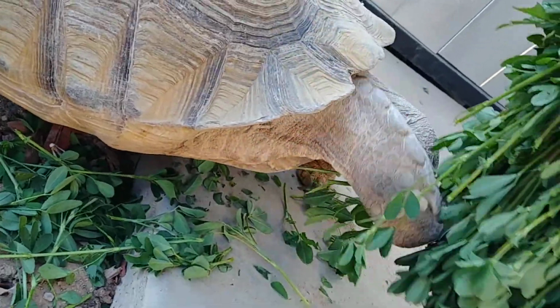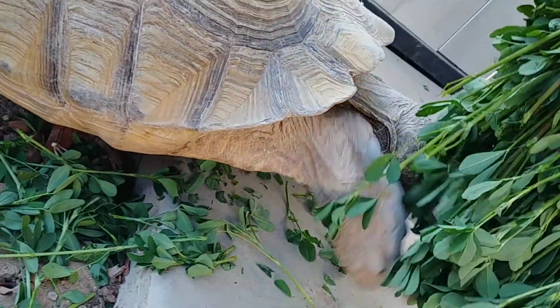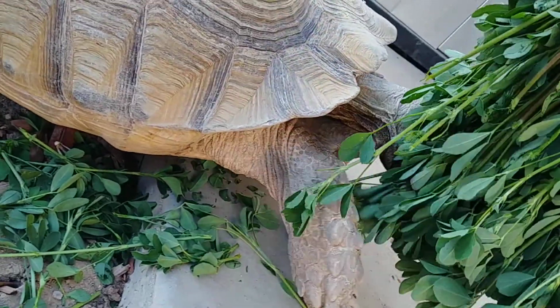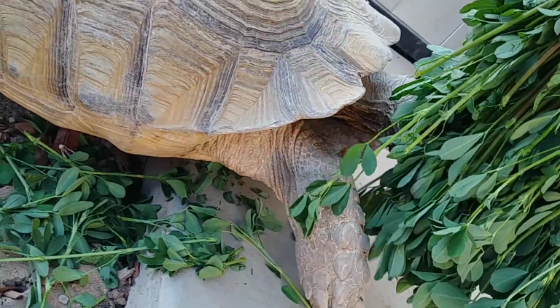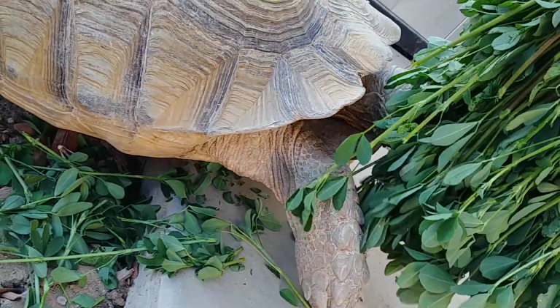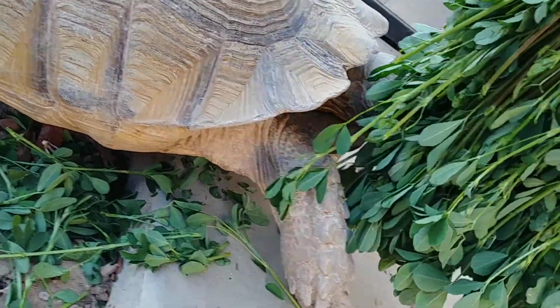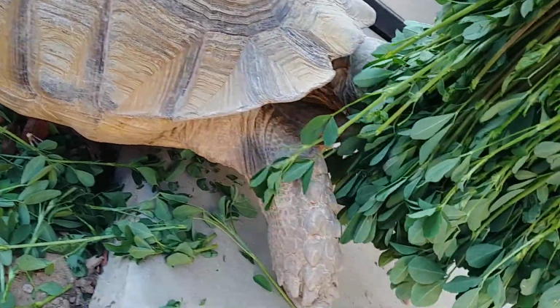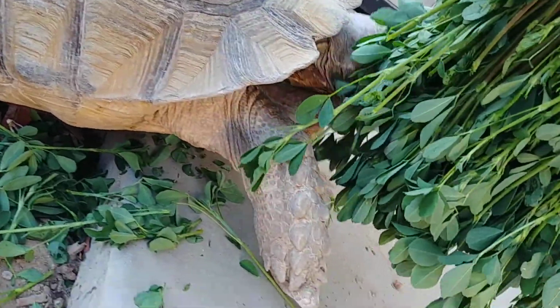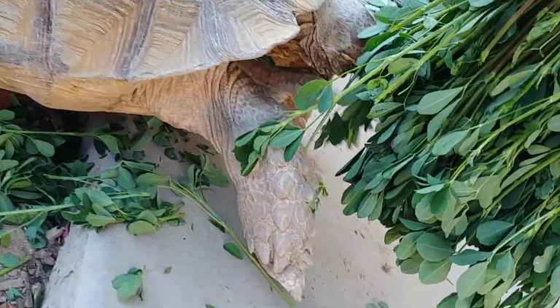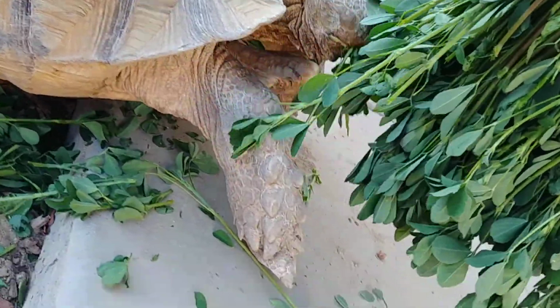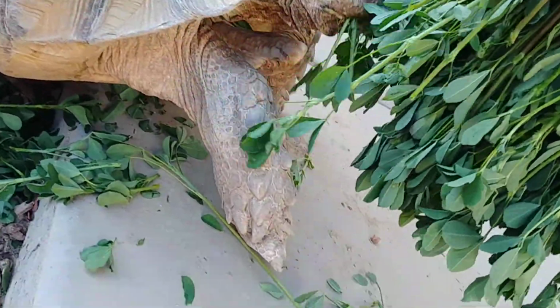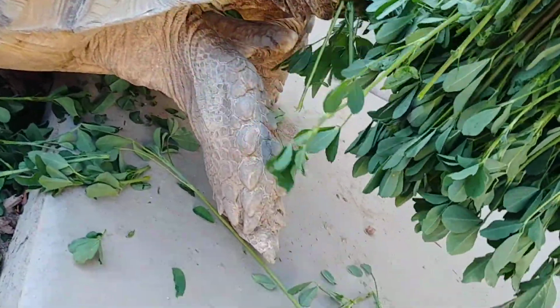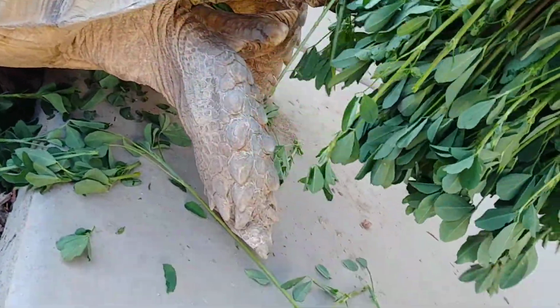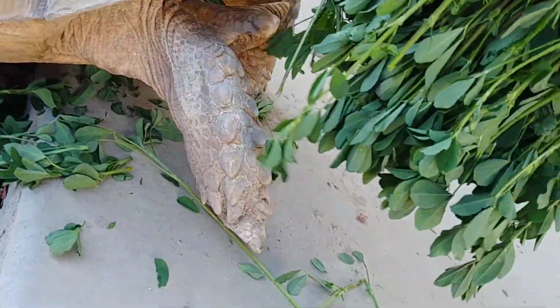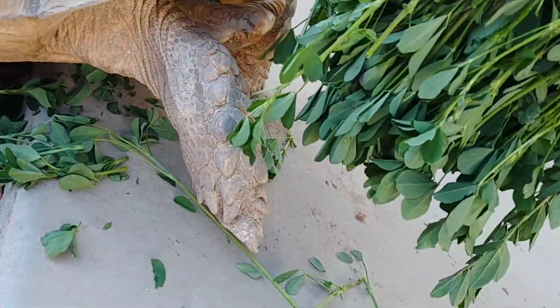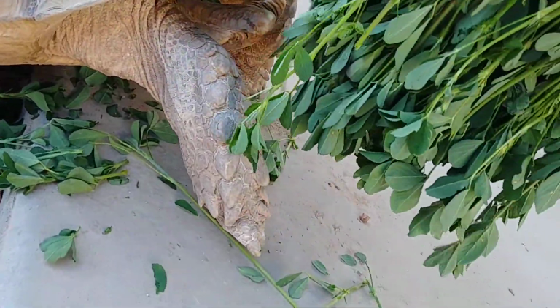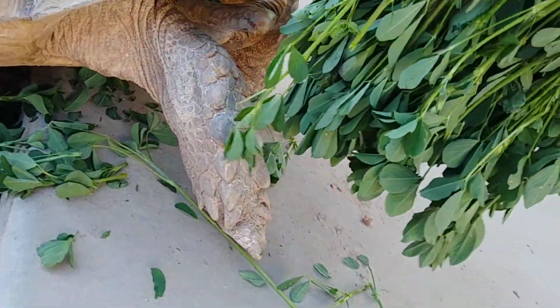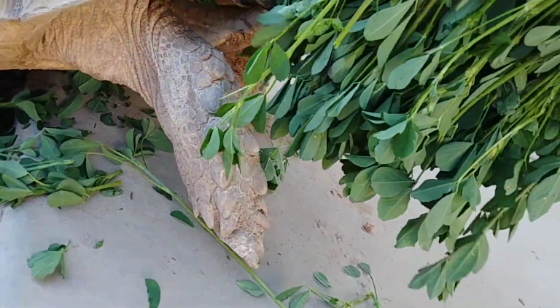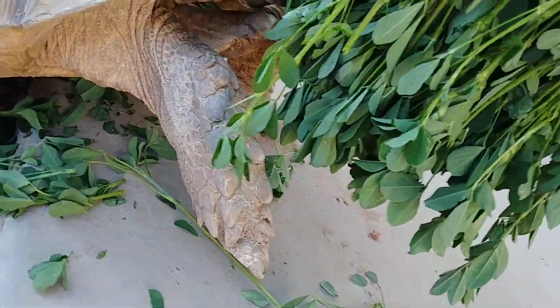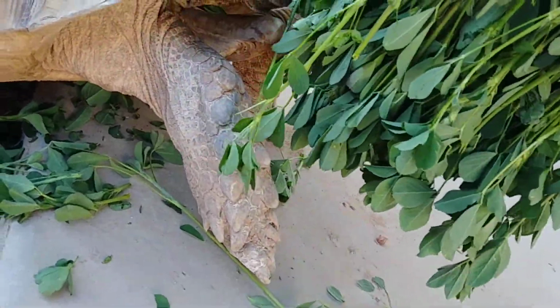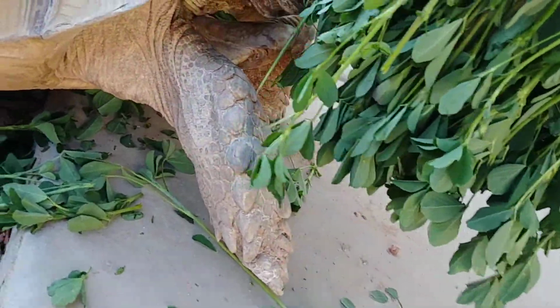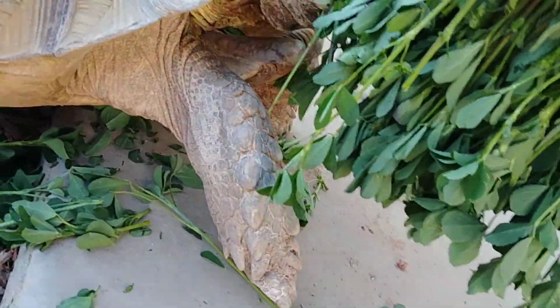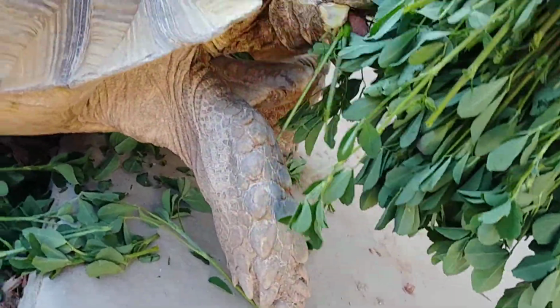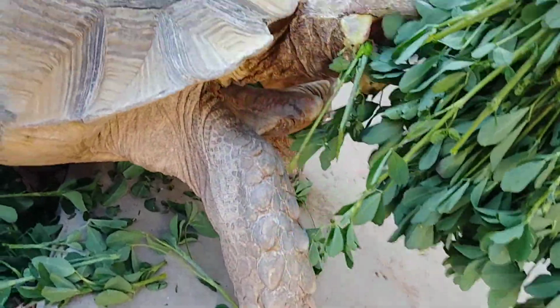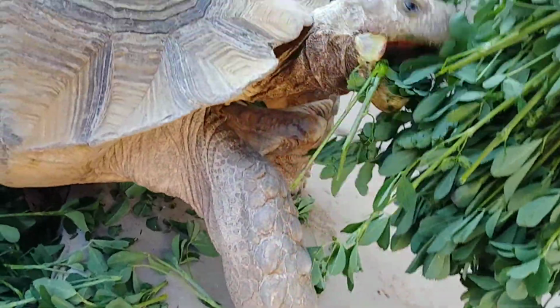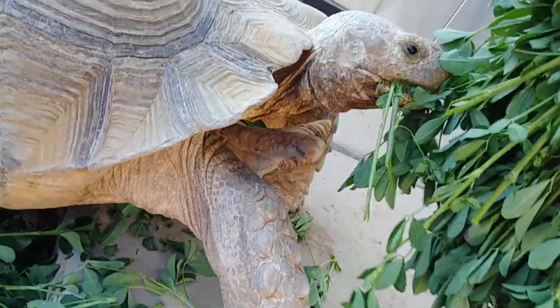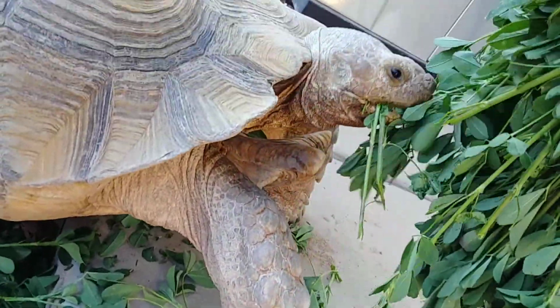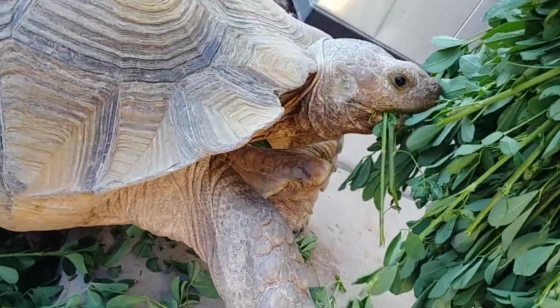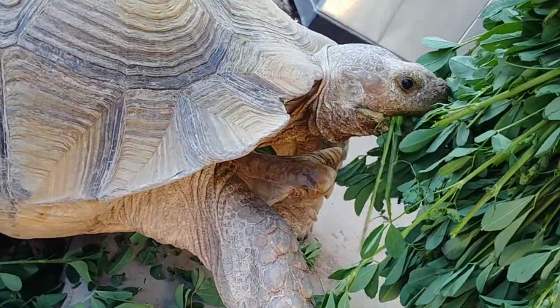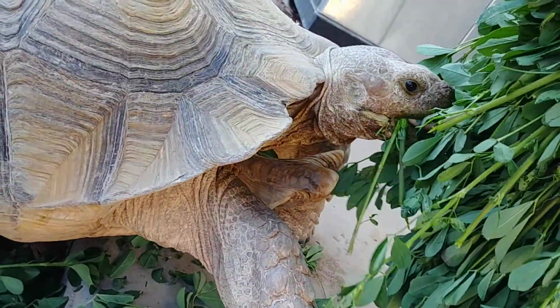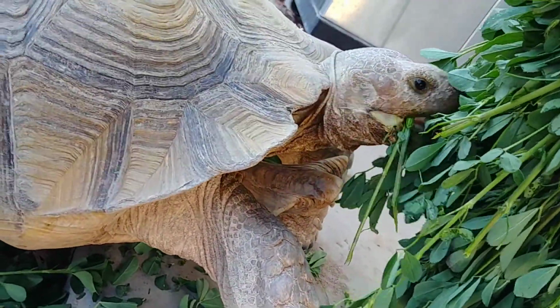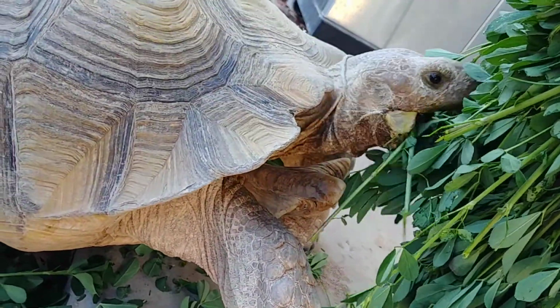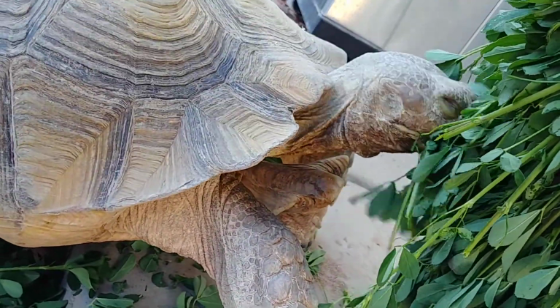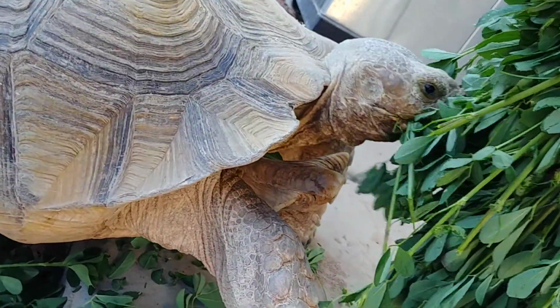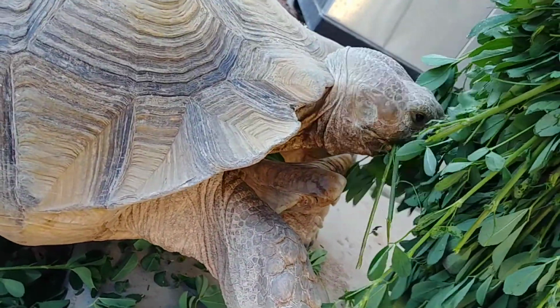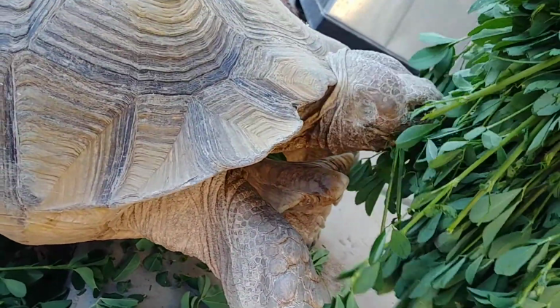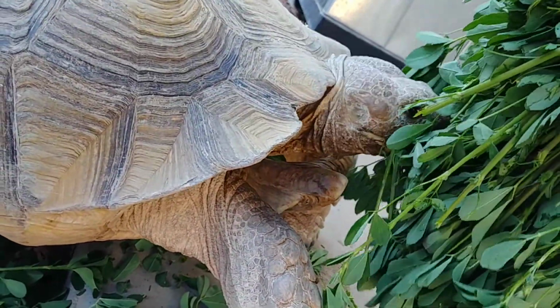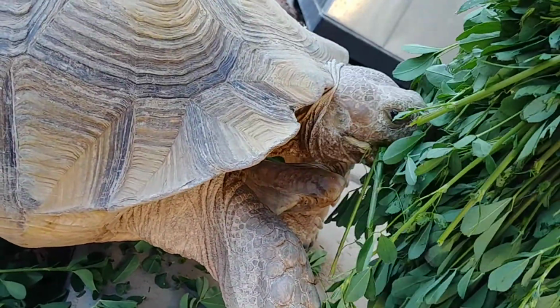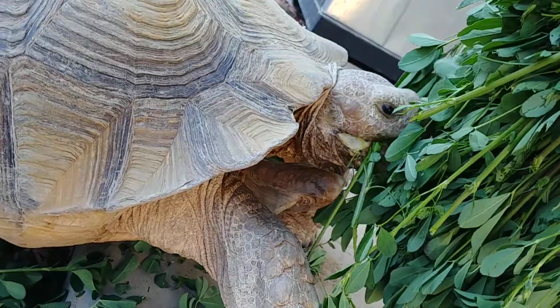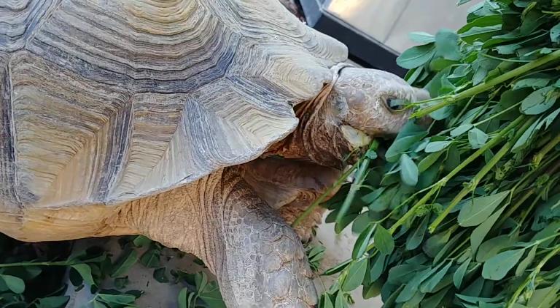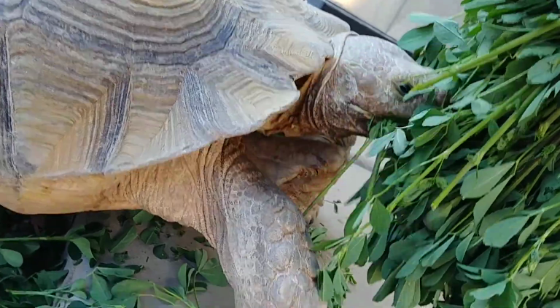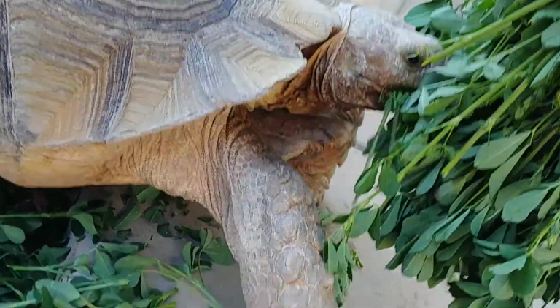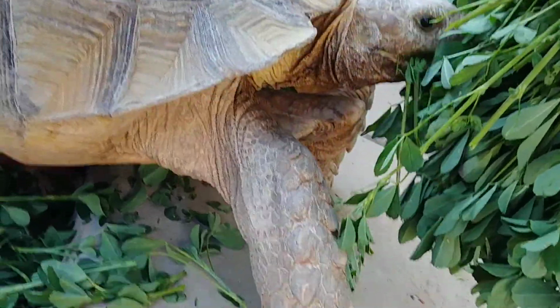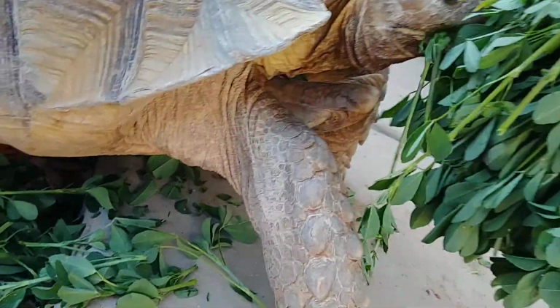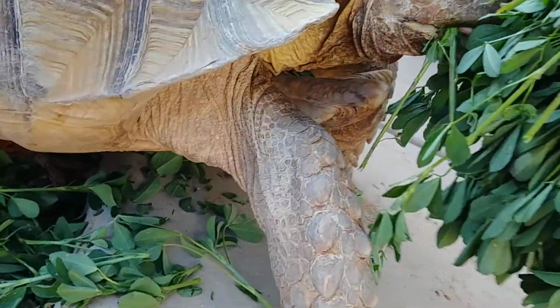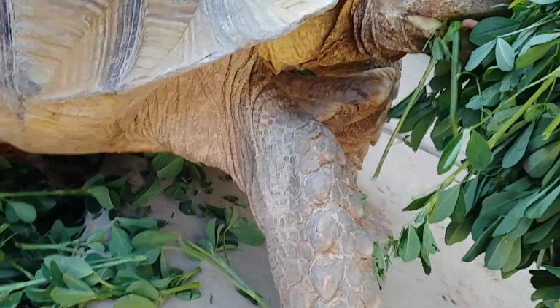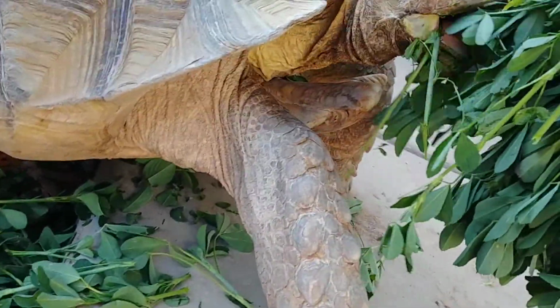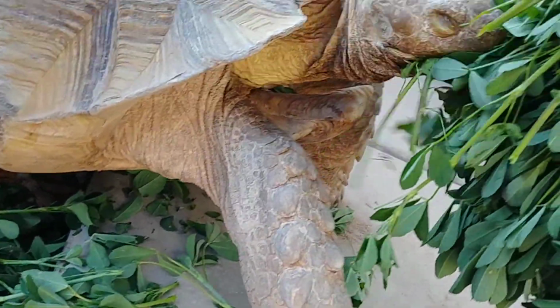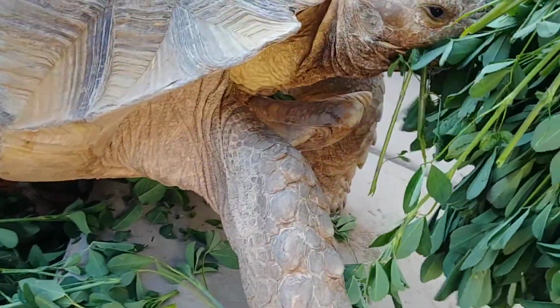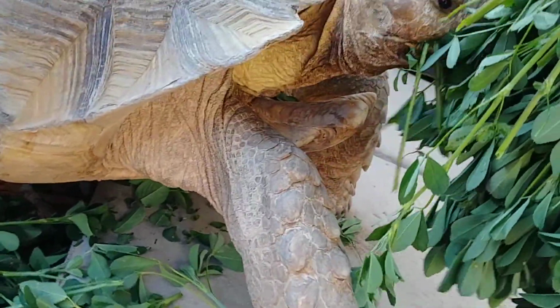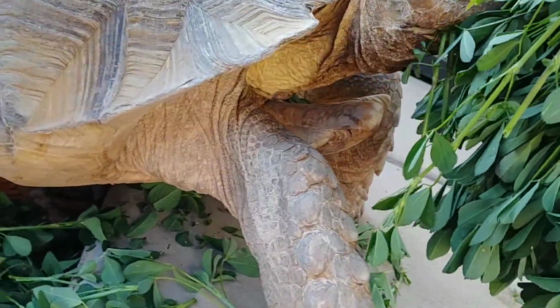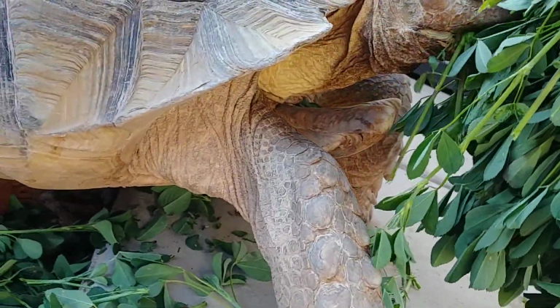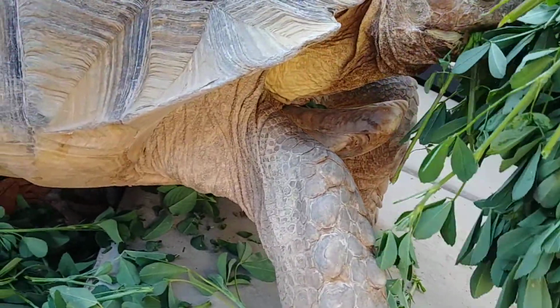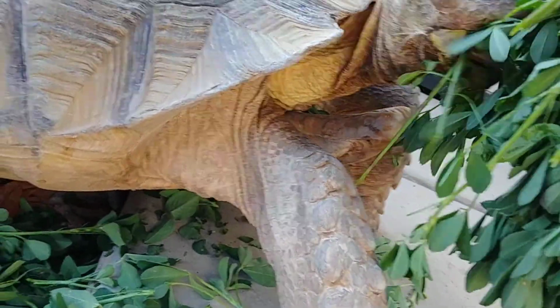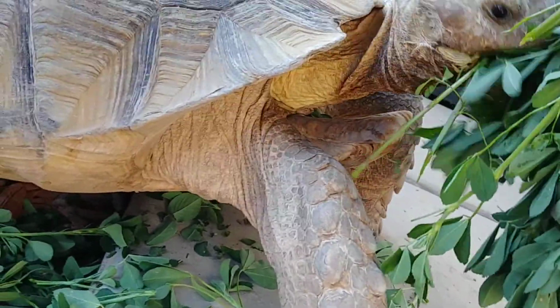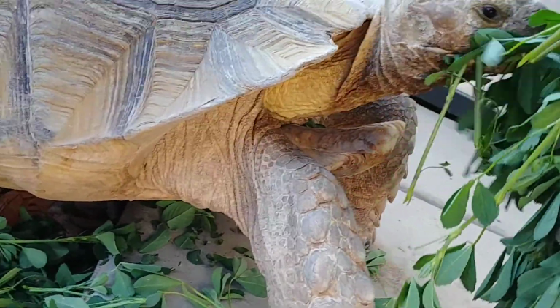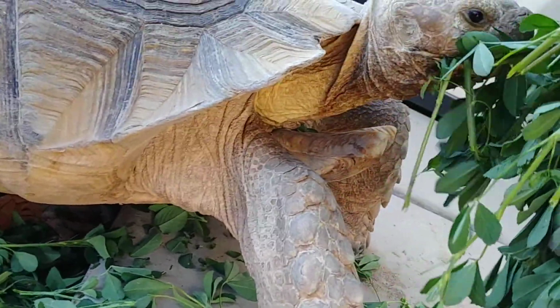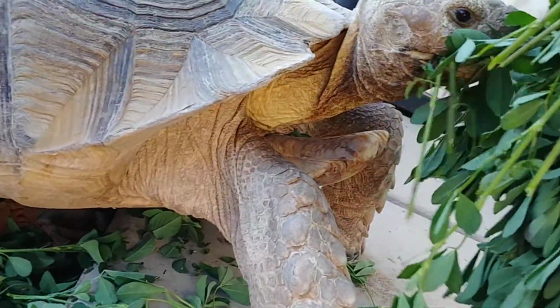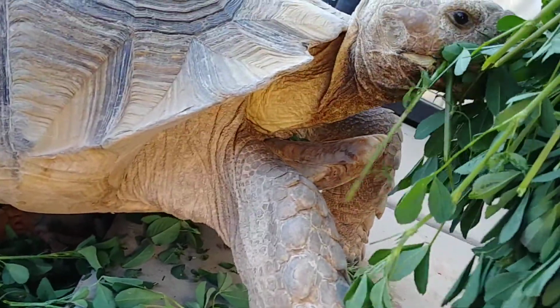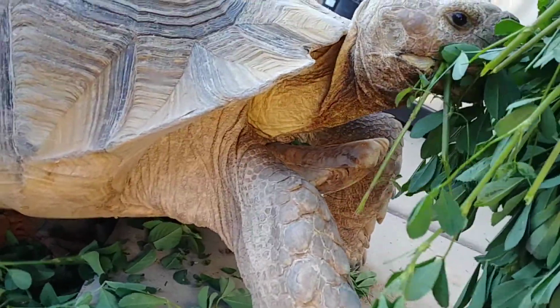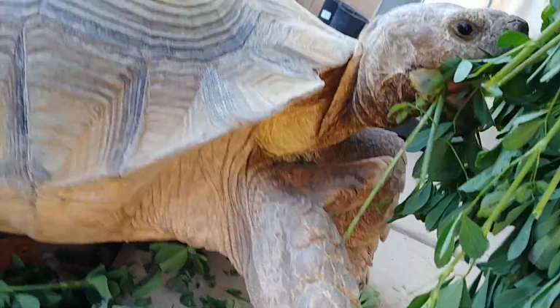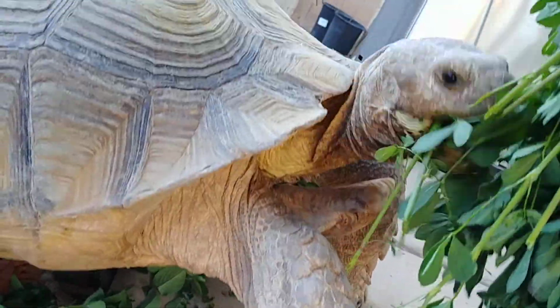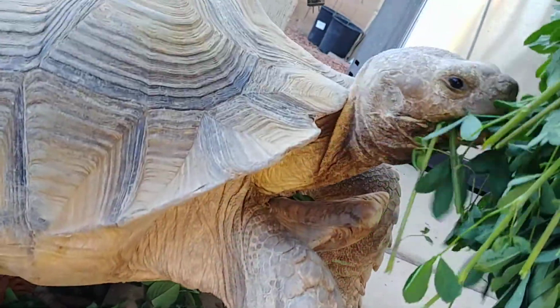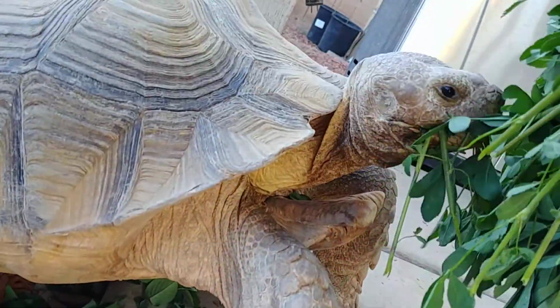Sometimes she passes bigger balls, but it's very noticeable in her neck when it goes down. I just think it looks really cool.